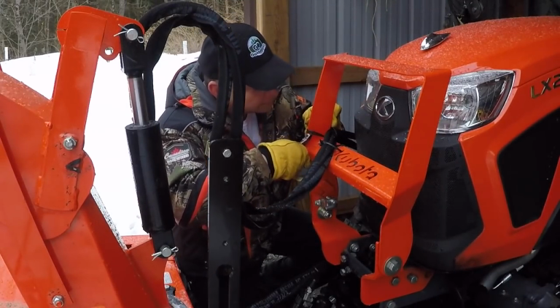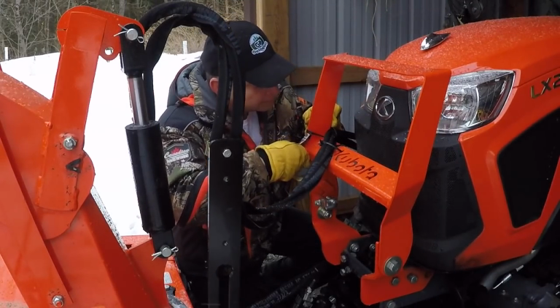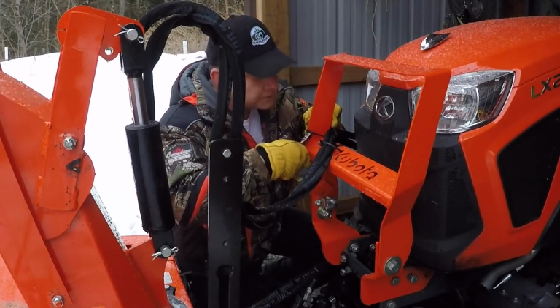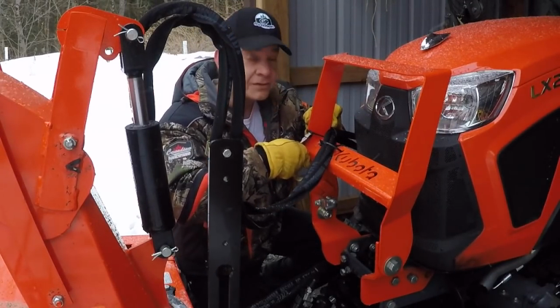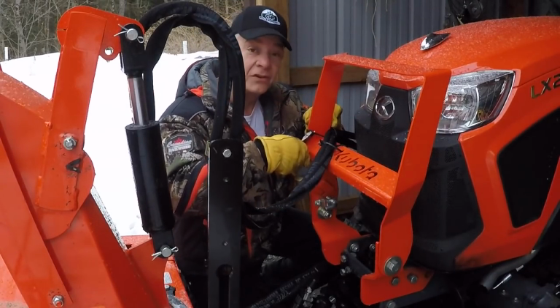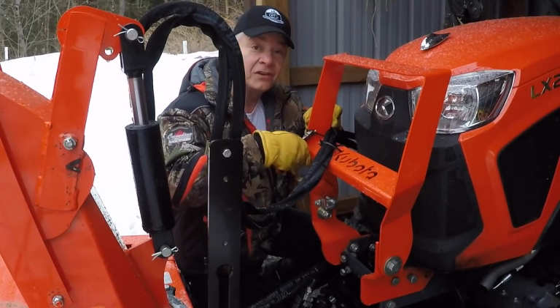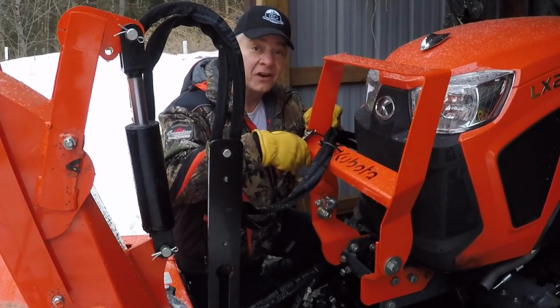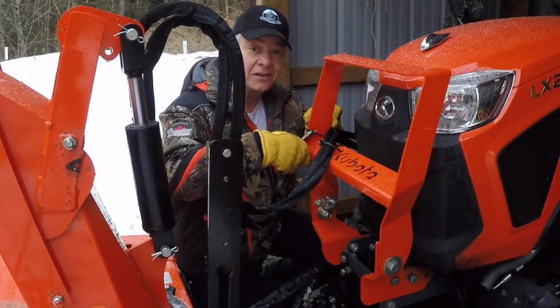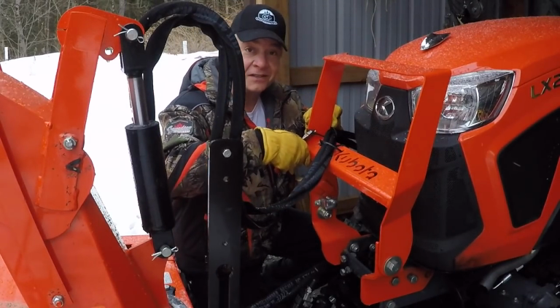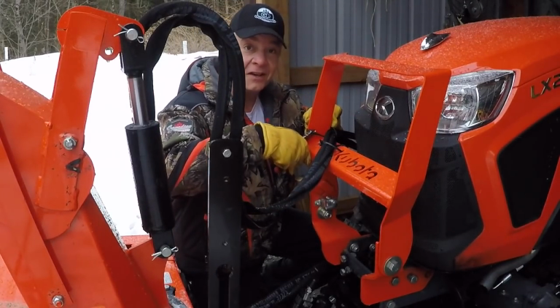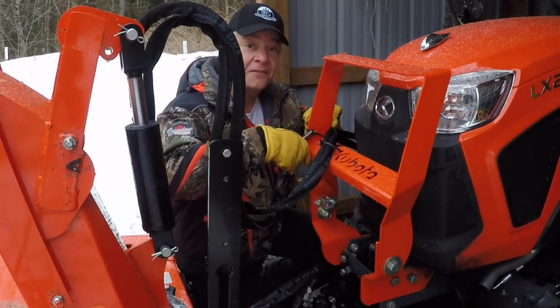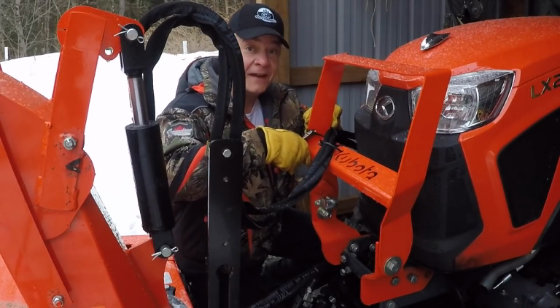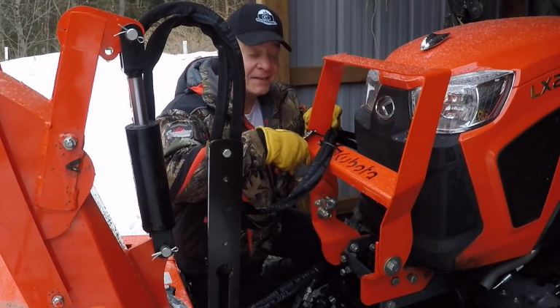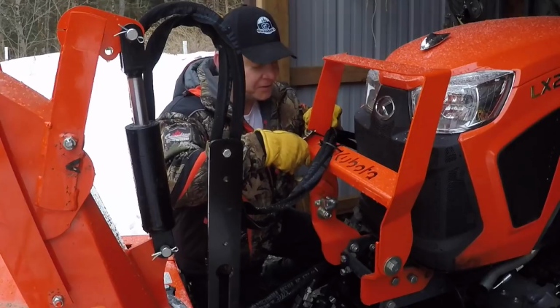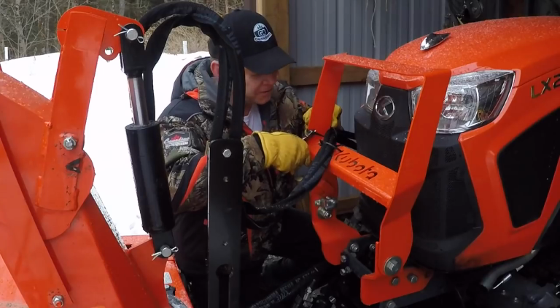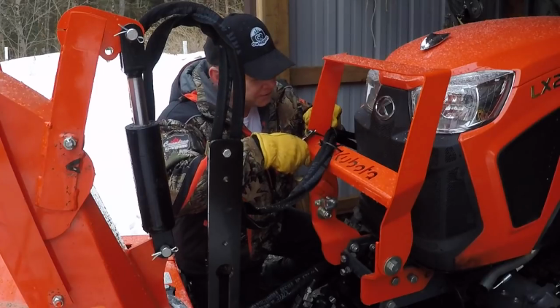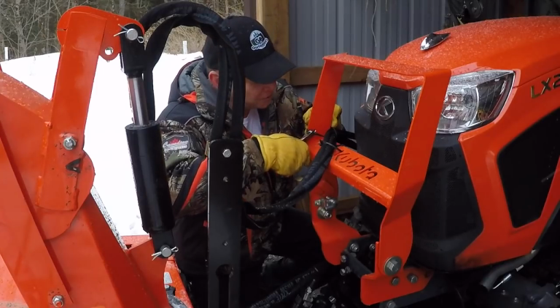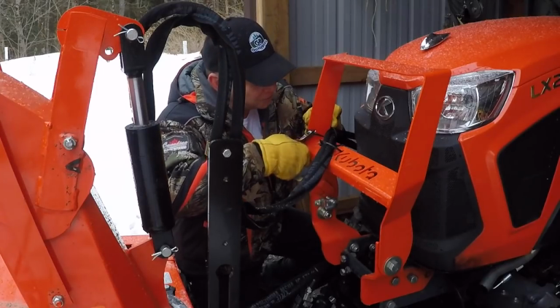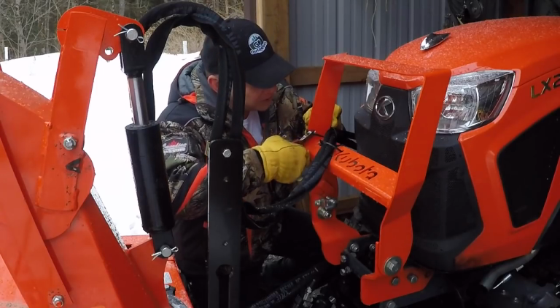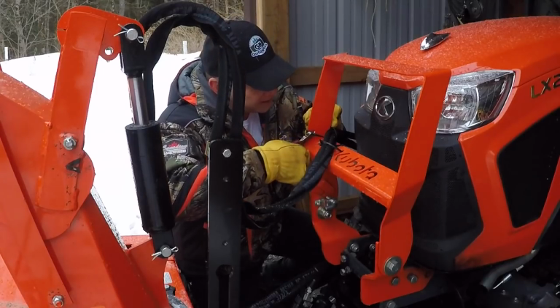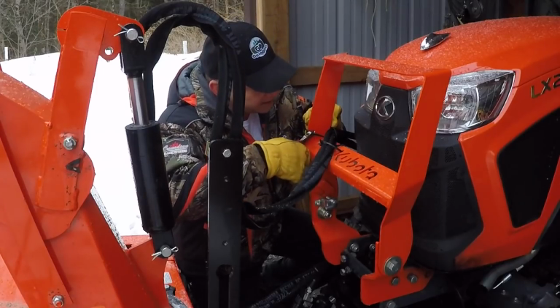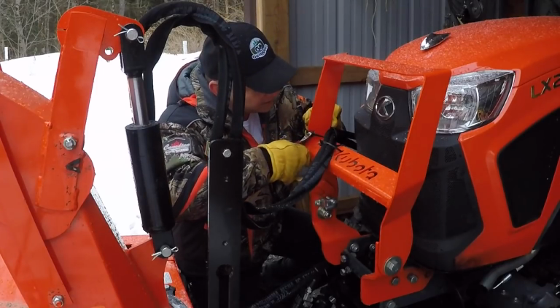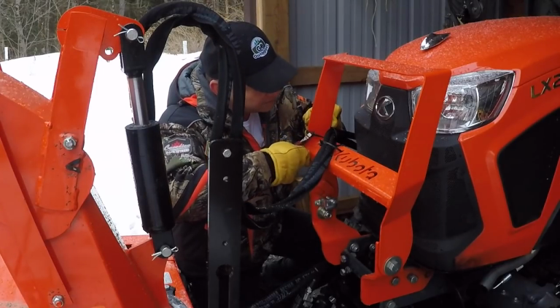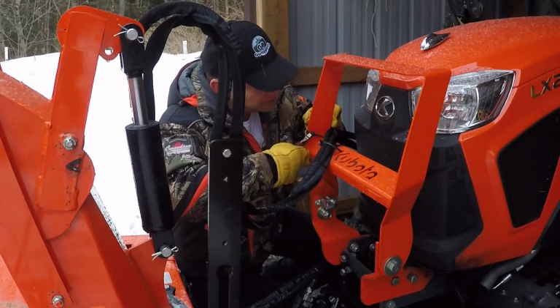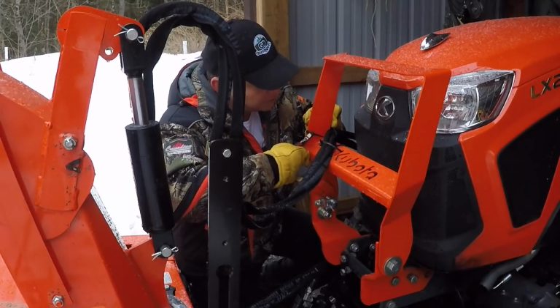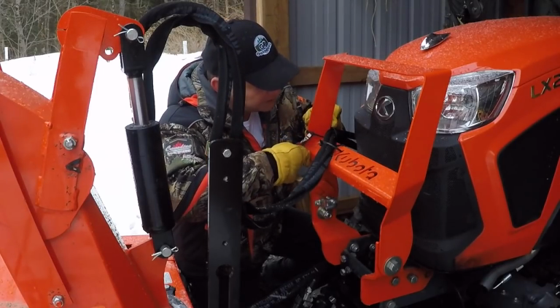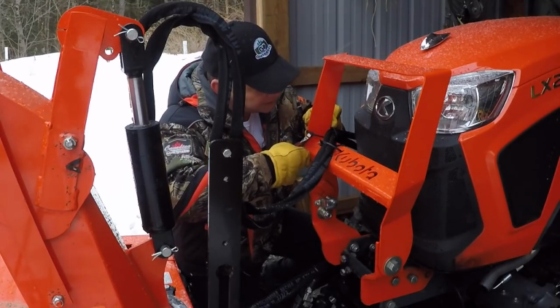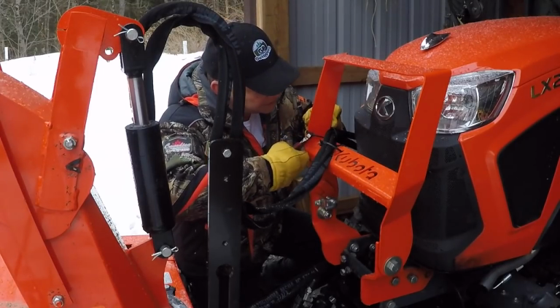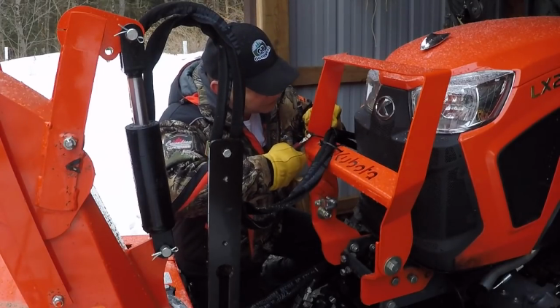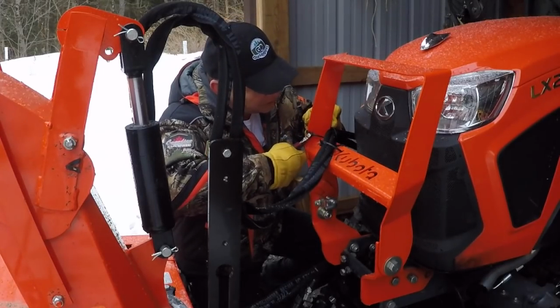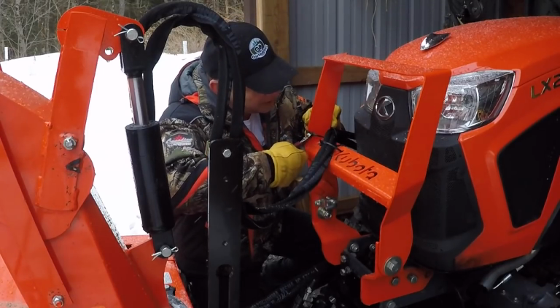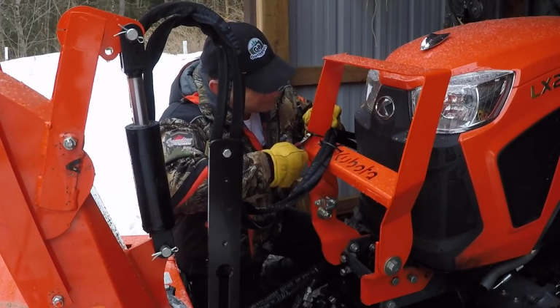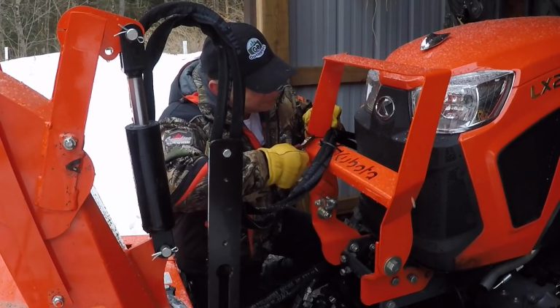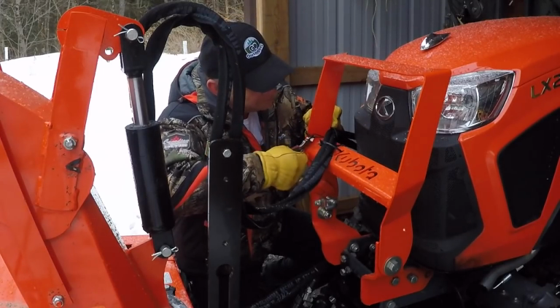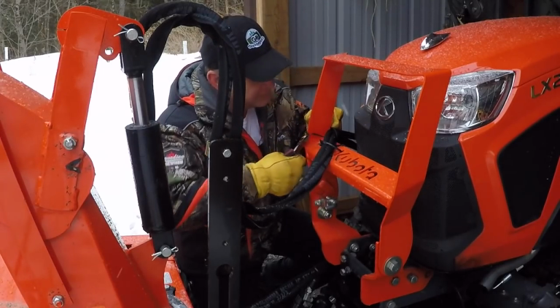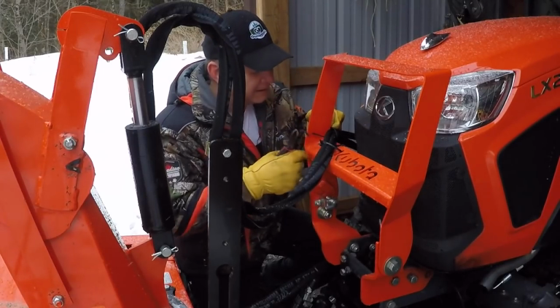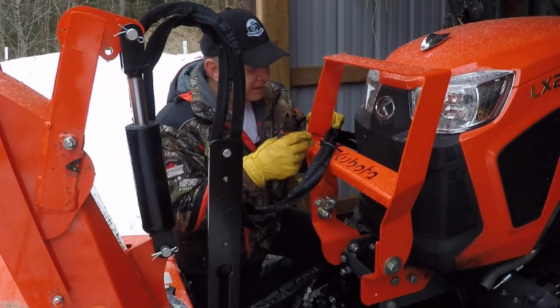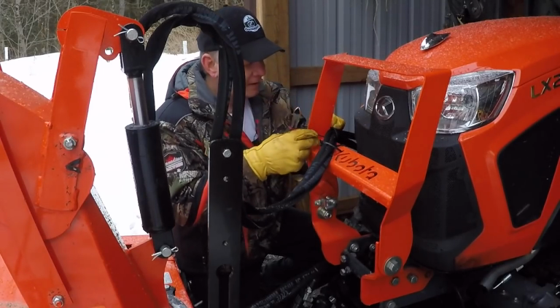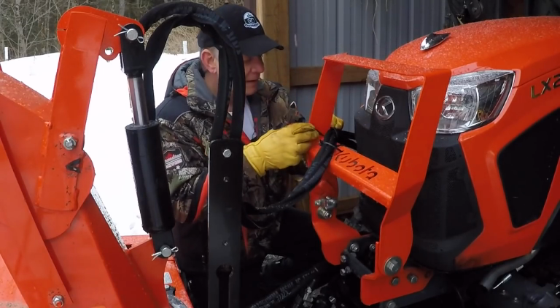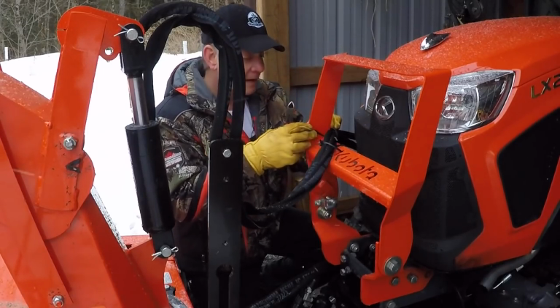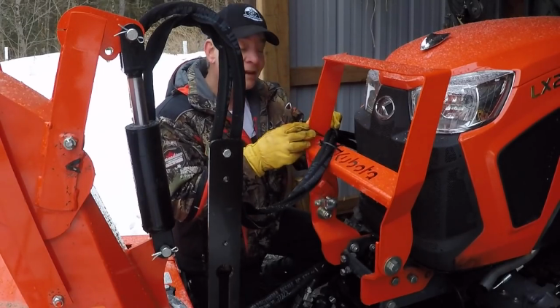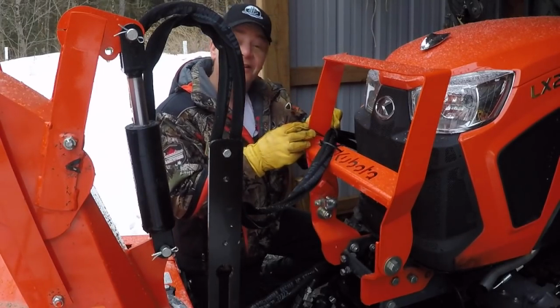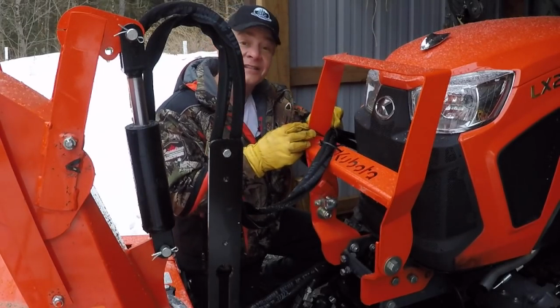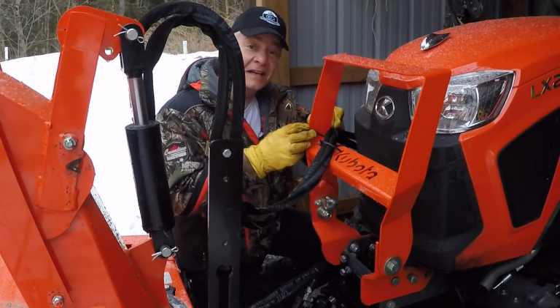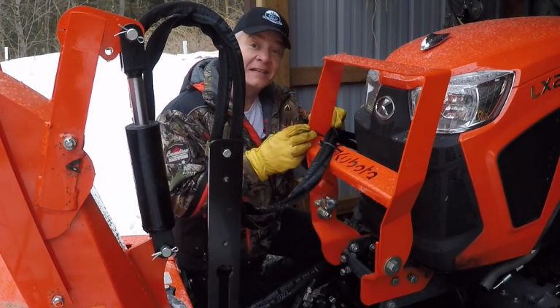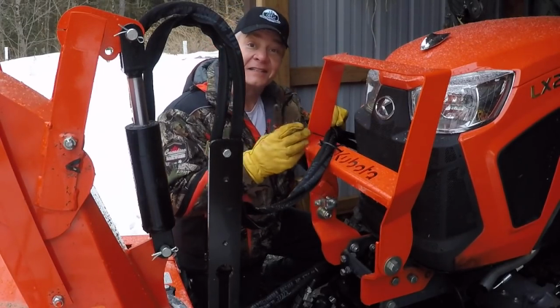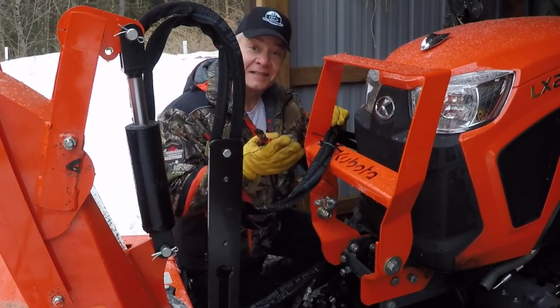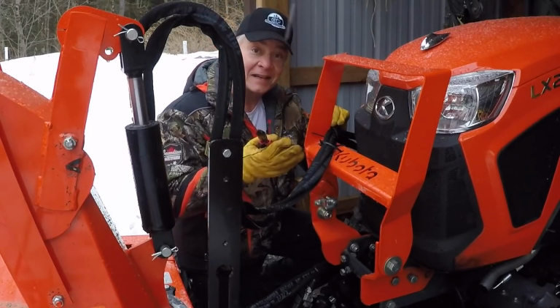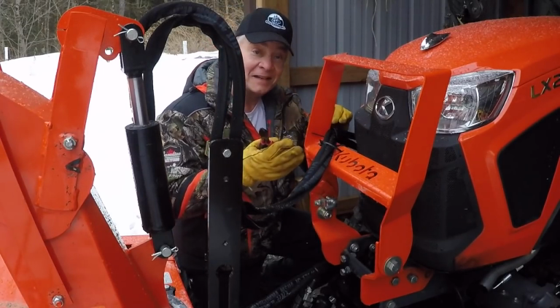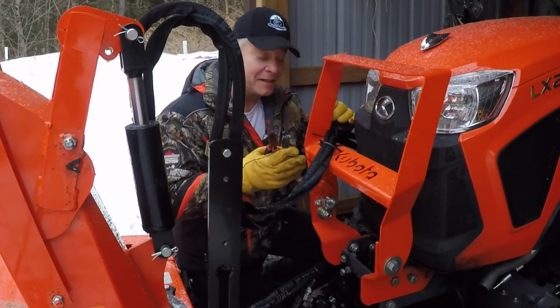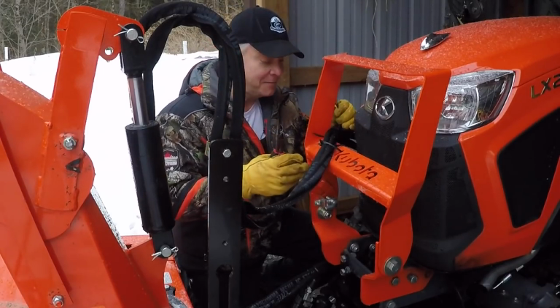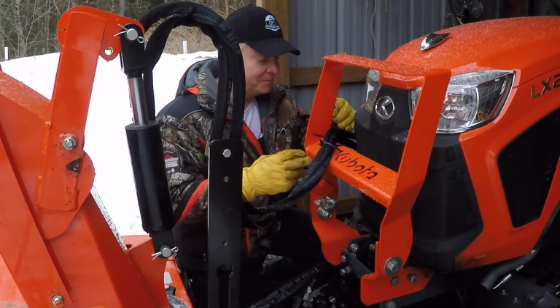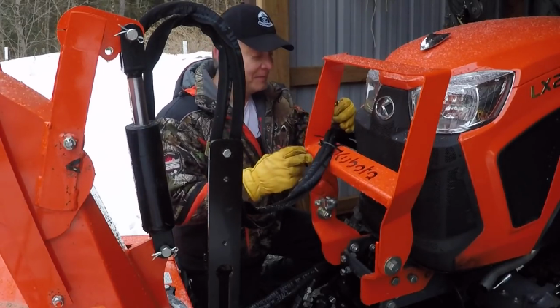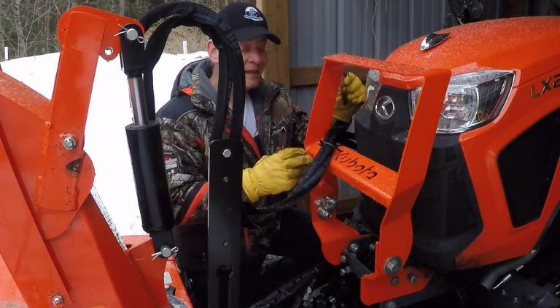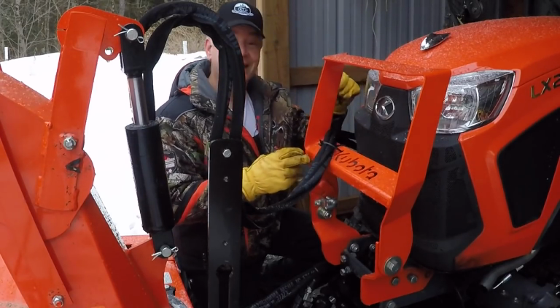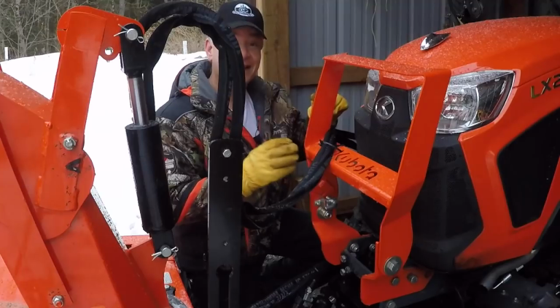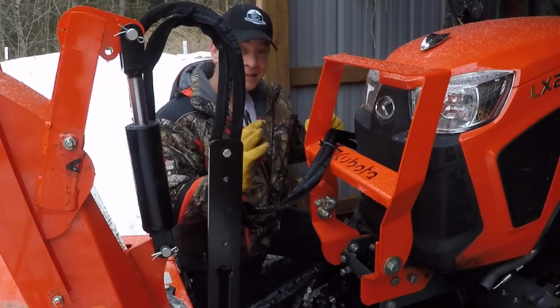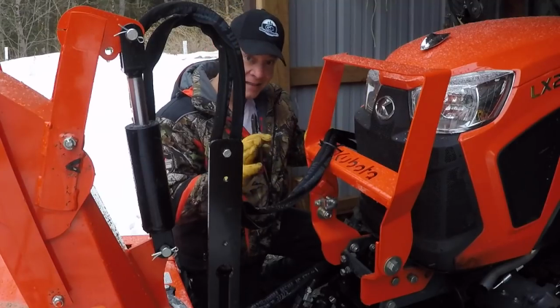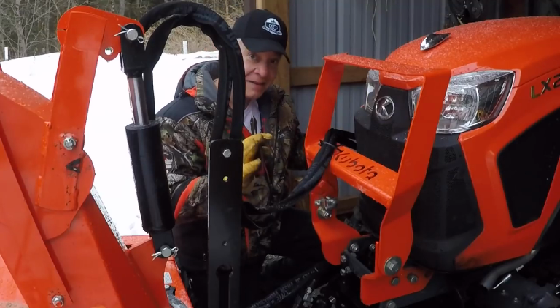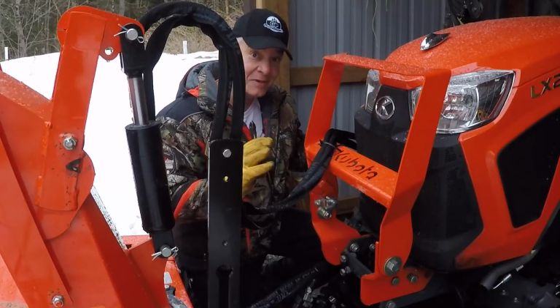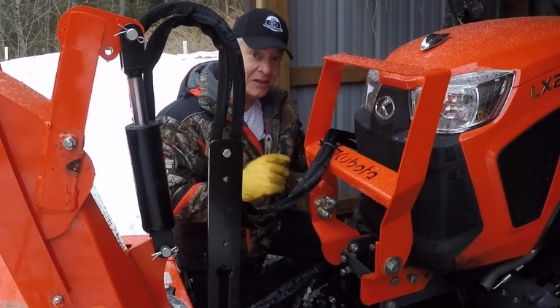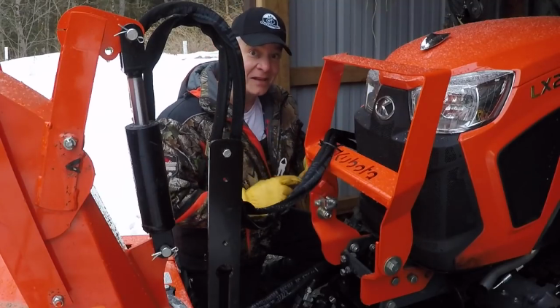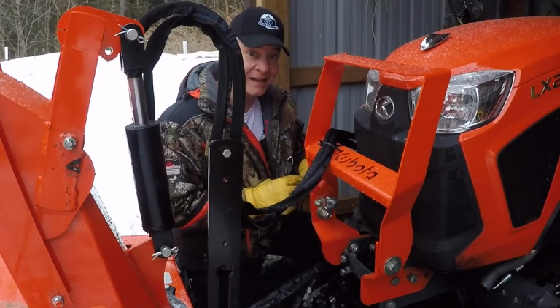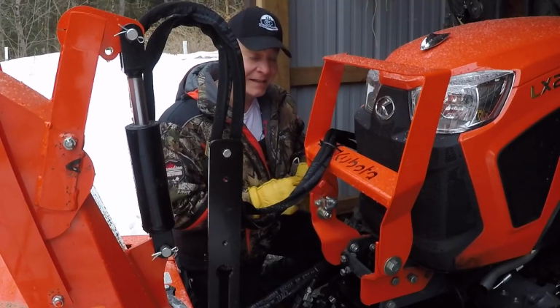This grill guard is a little fancier than the old one I had on the B2601. It kind of looks nice aesthetically, and I'd like to keep it looking nice.